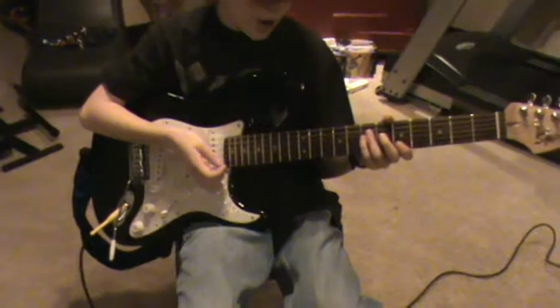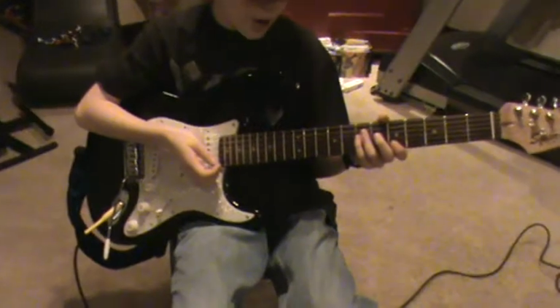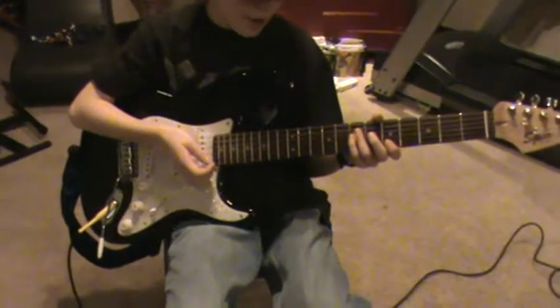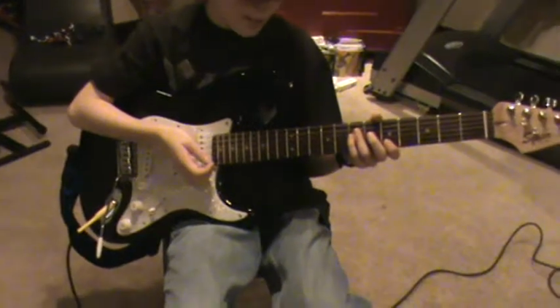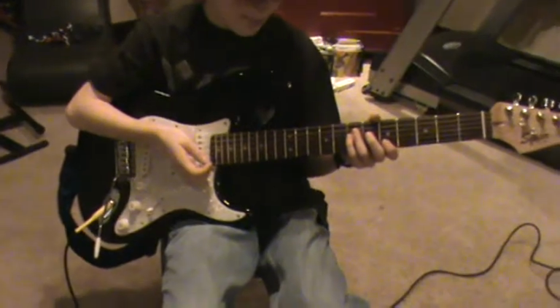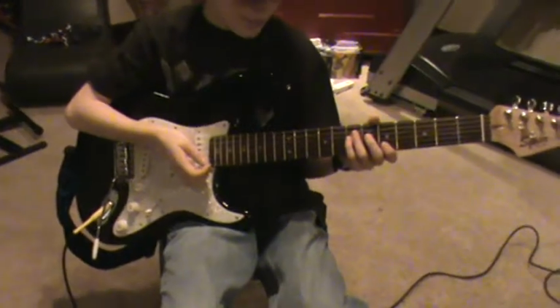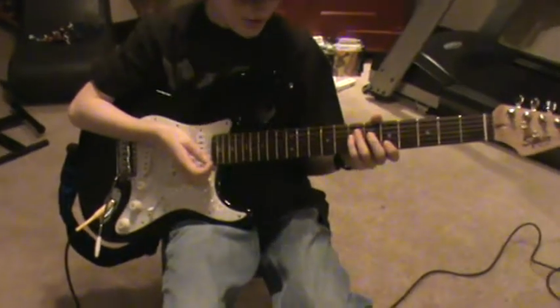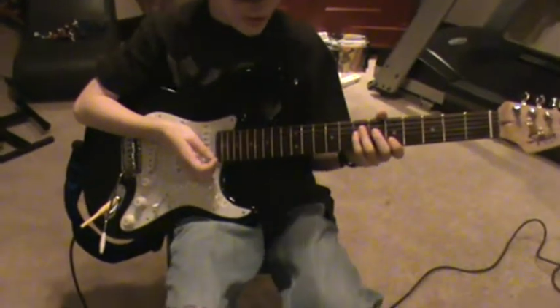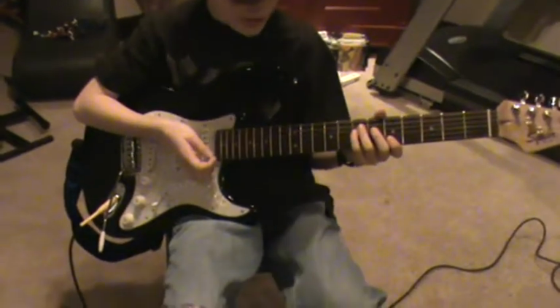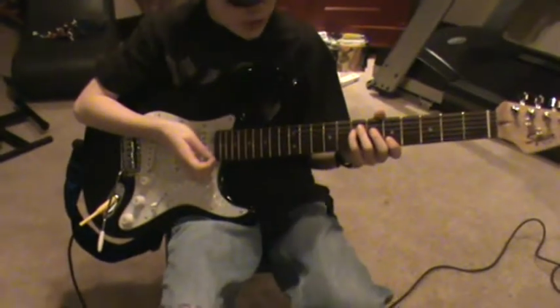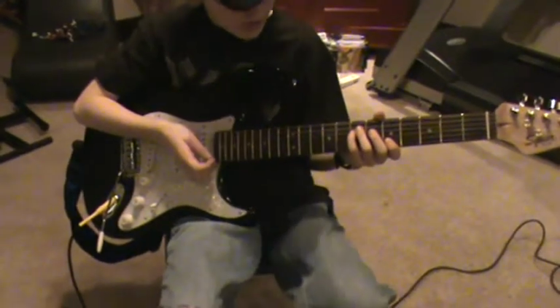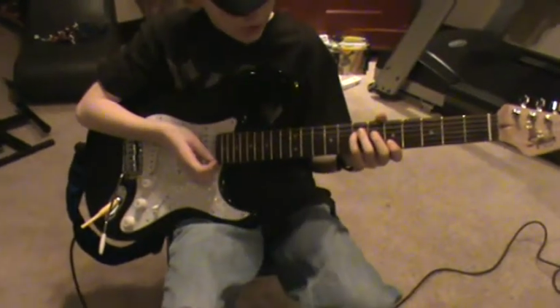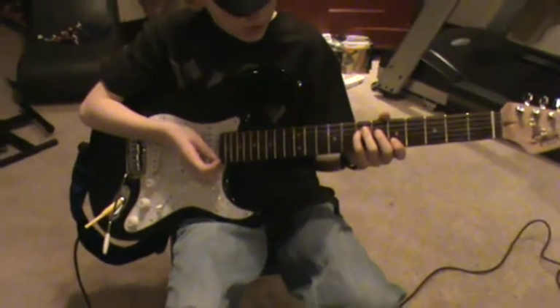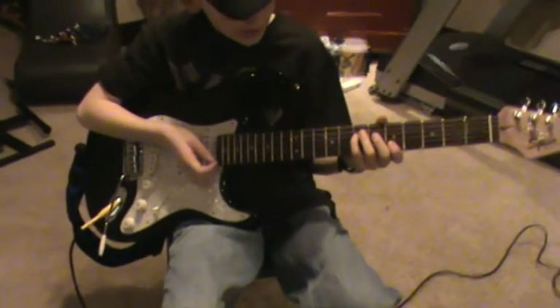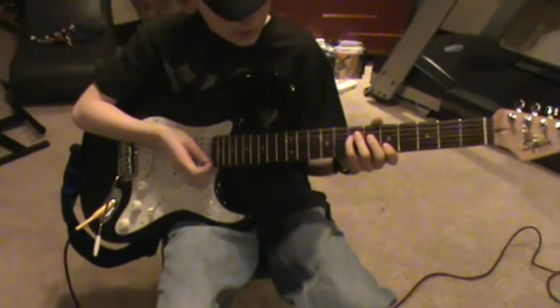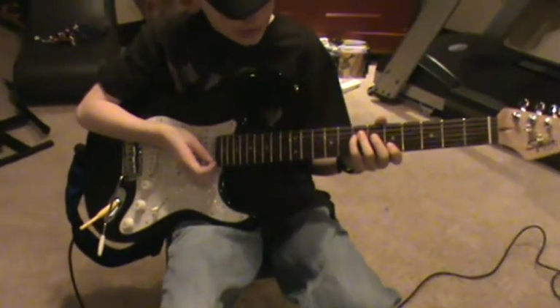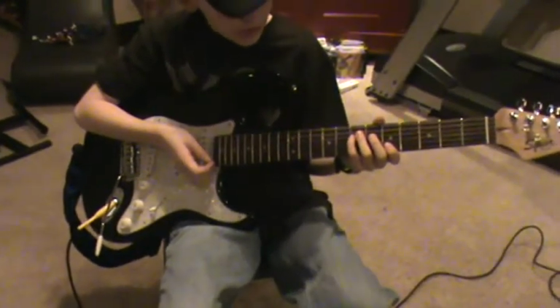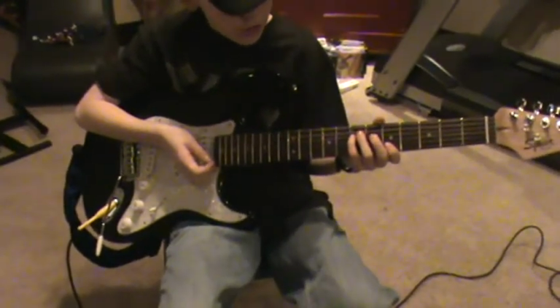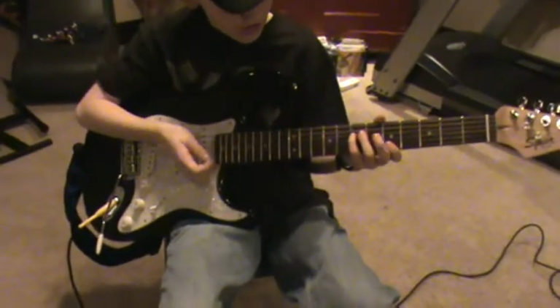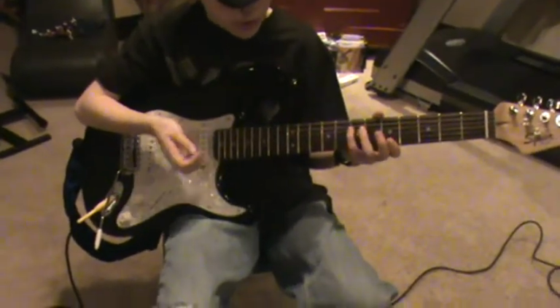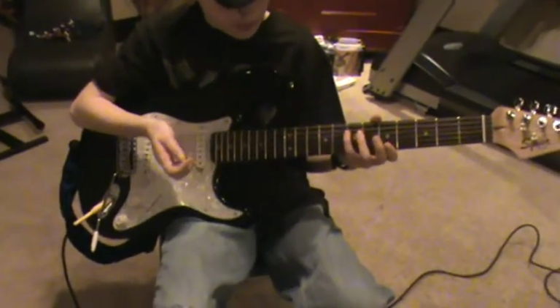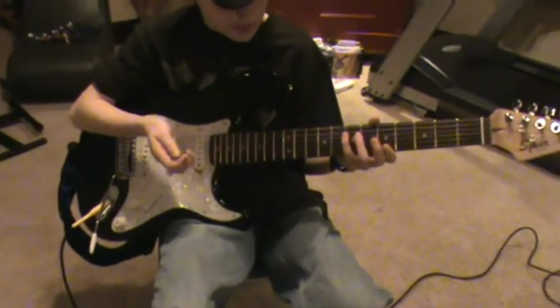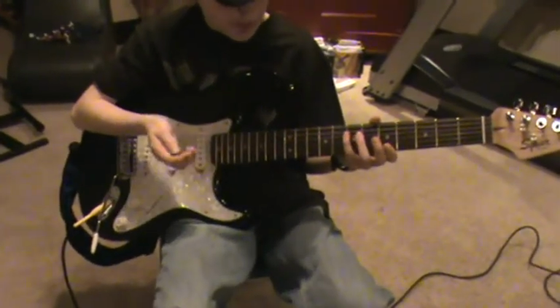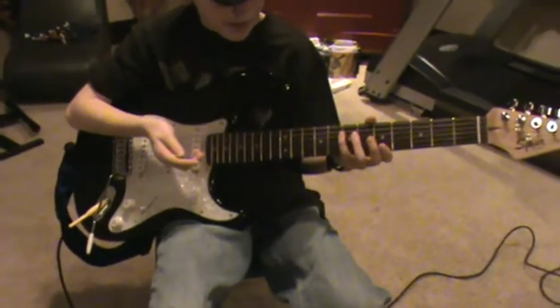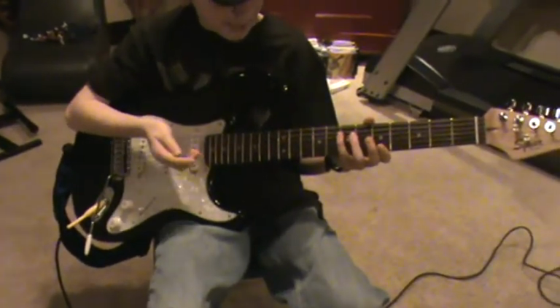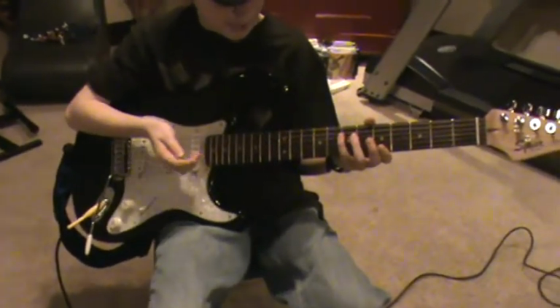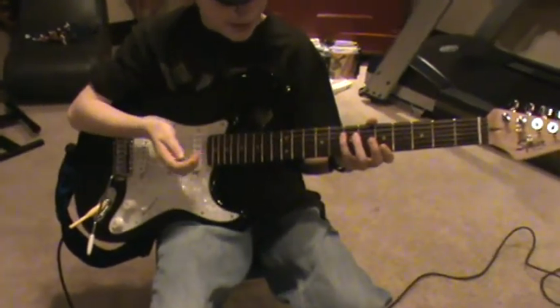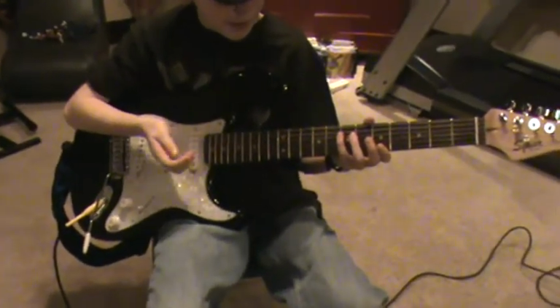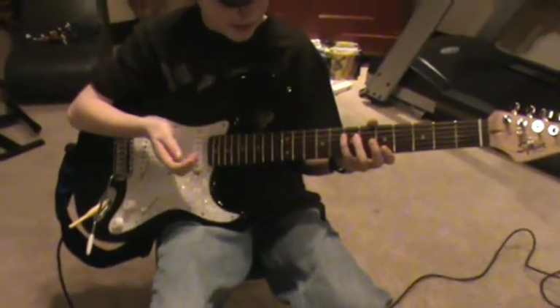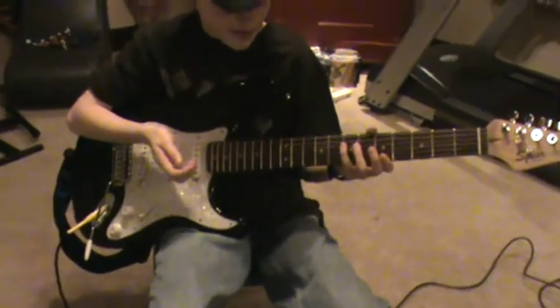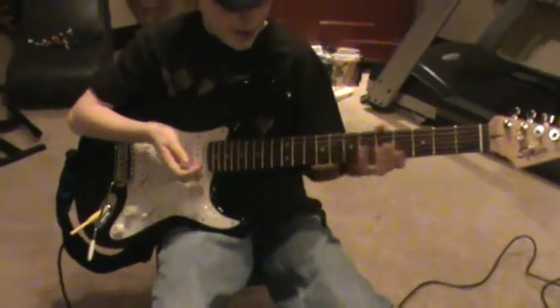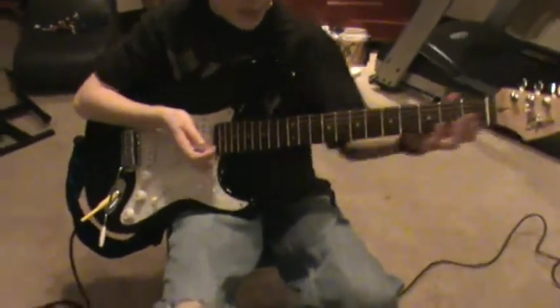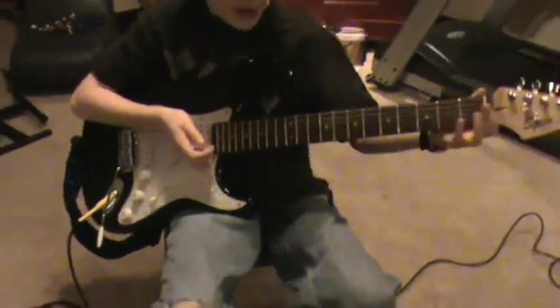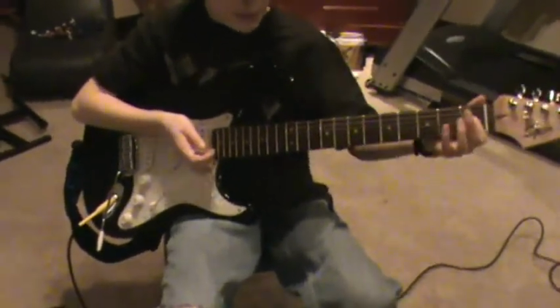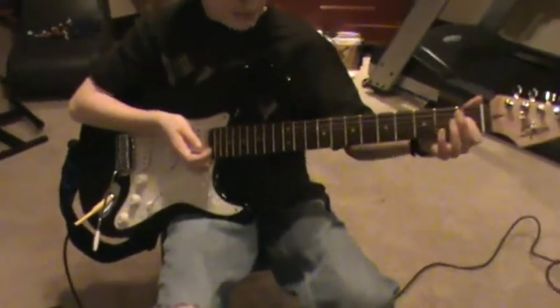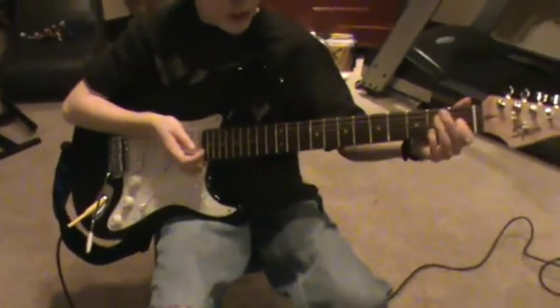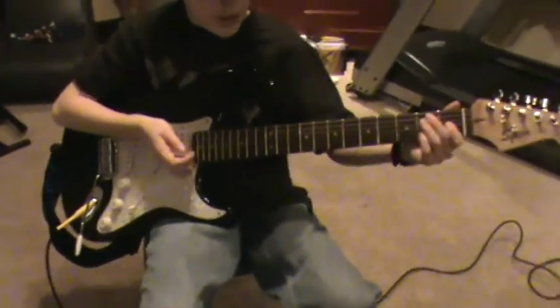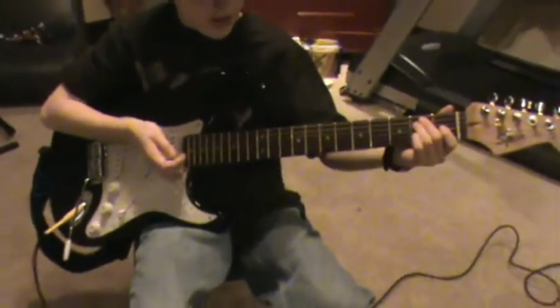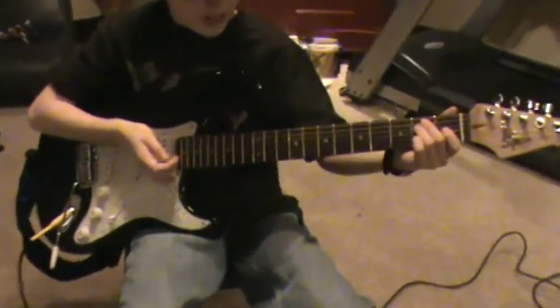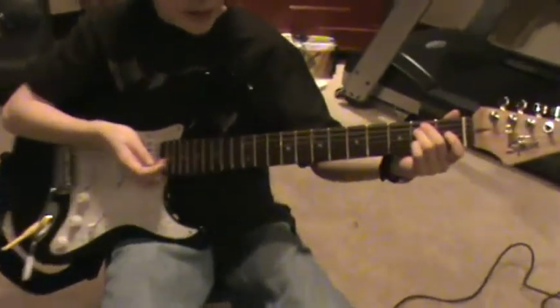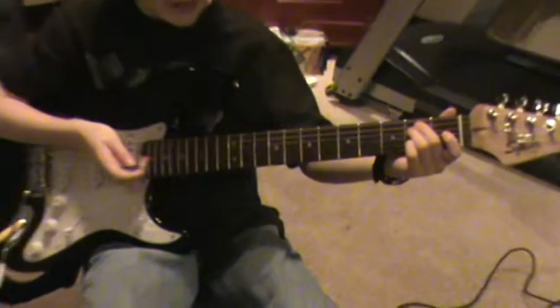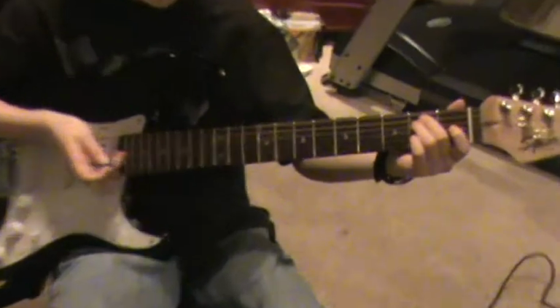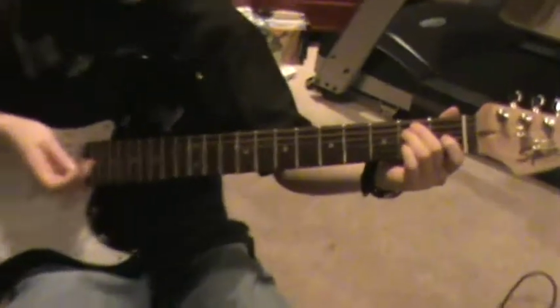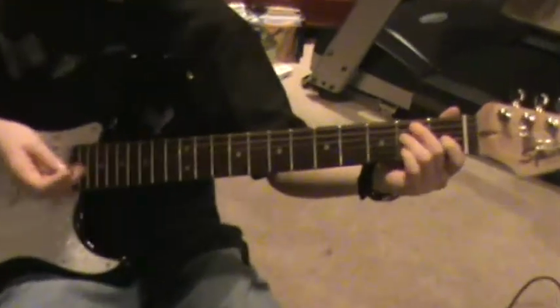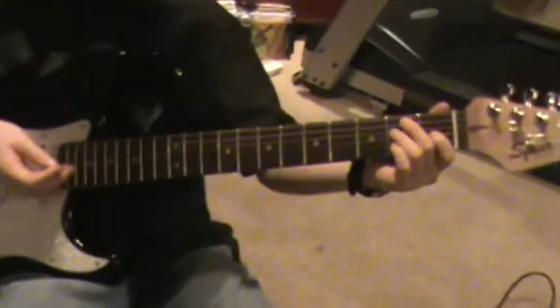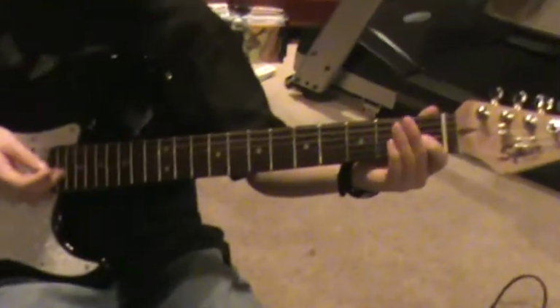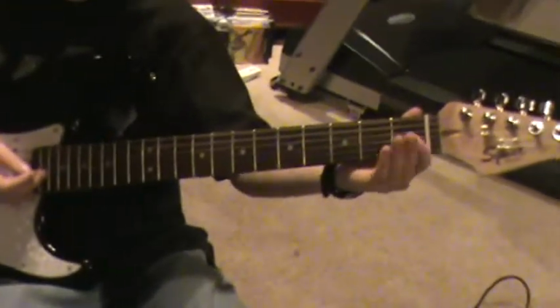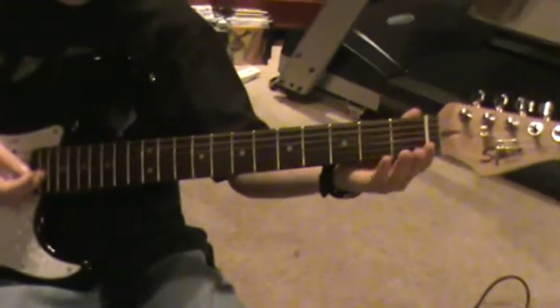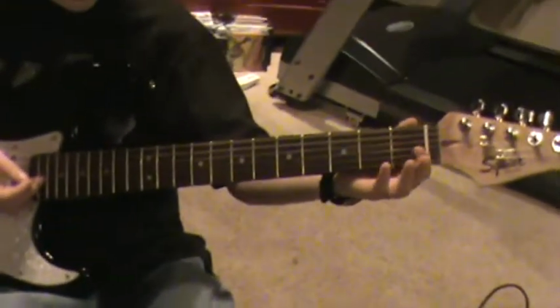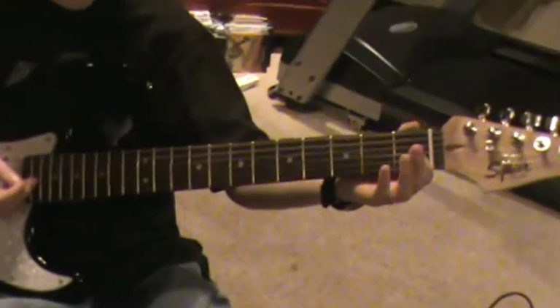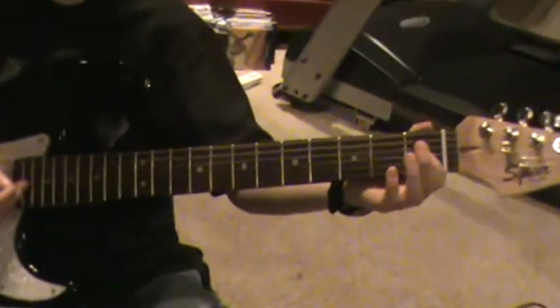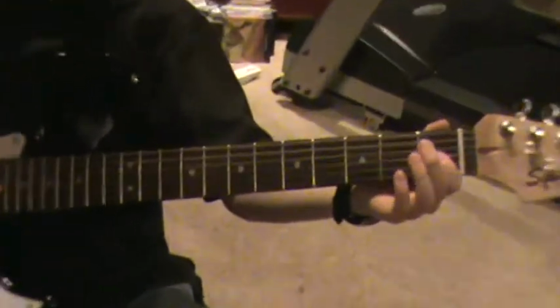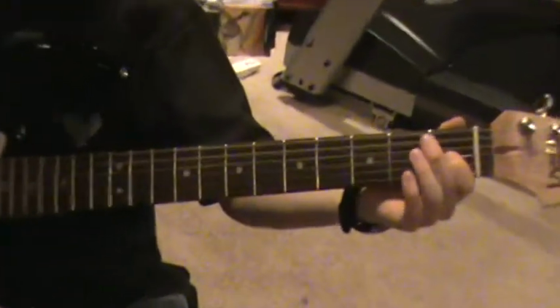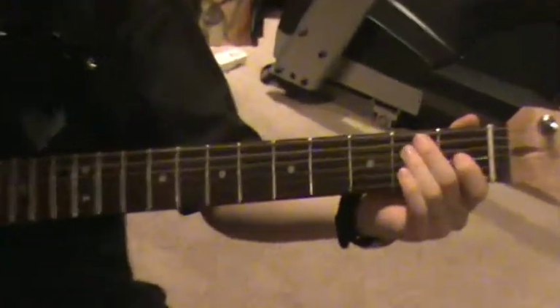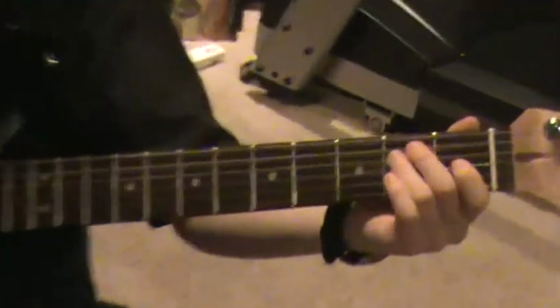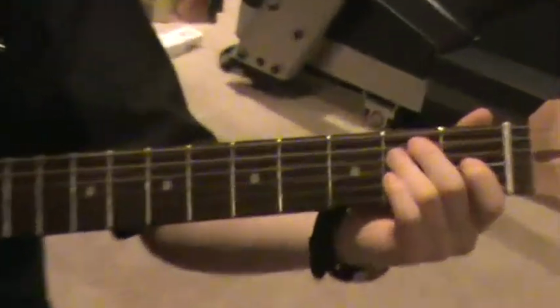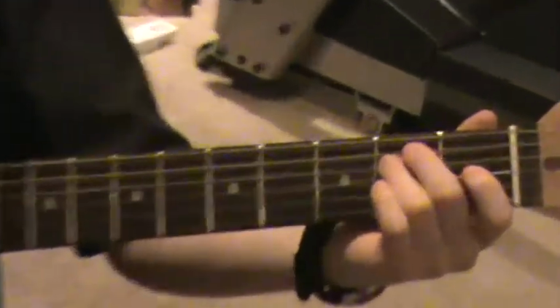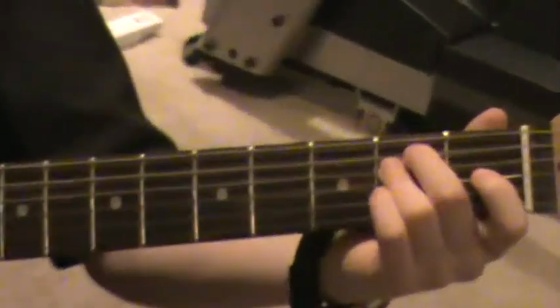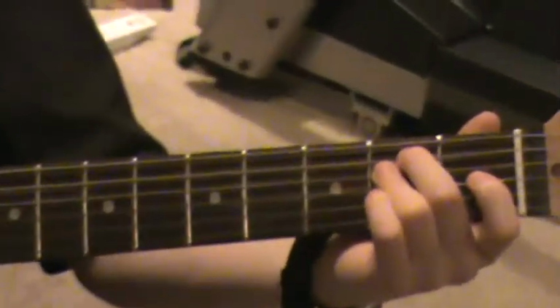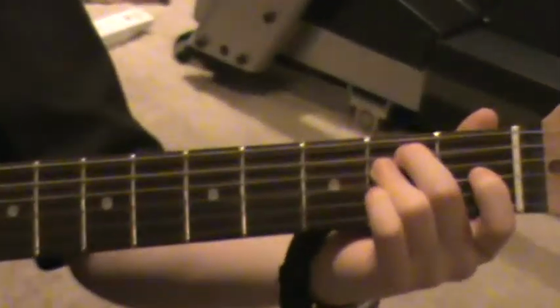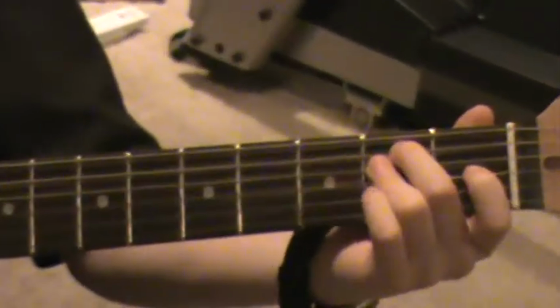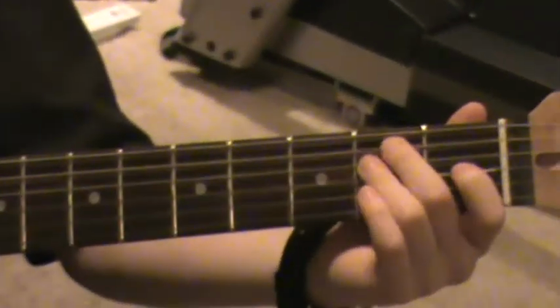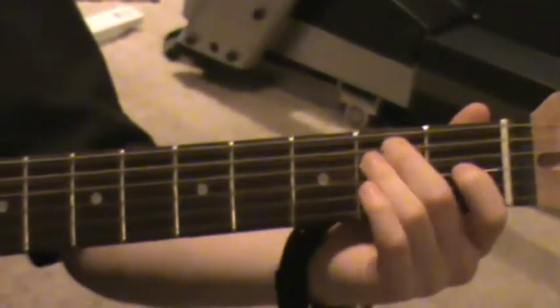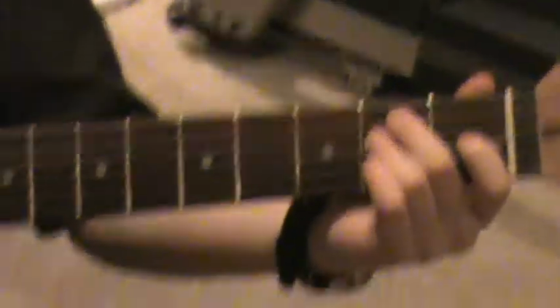In this video I'm going to teach you how to play Back in Black. Back in Black is mainly played in chords, so the first chord would be an E.